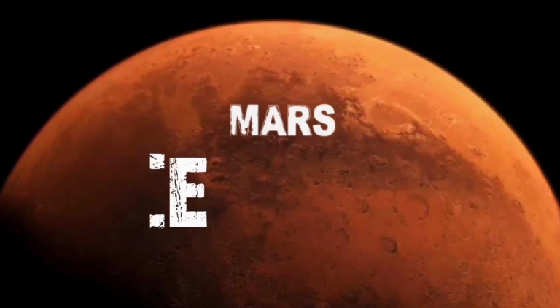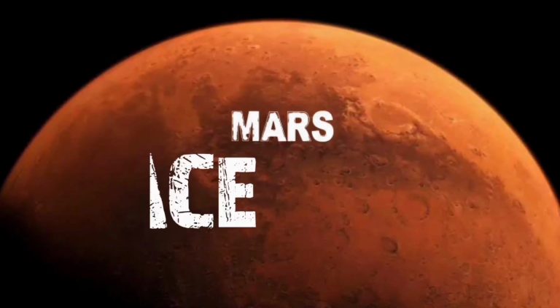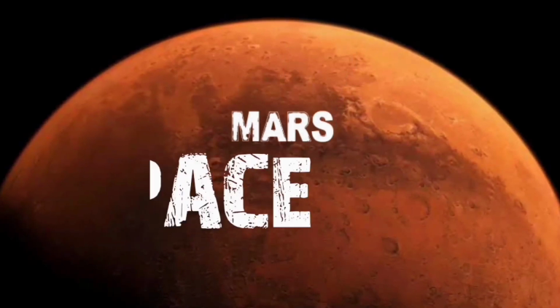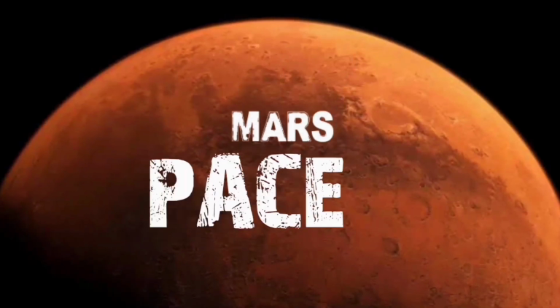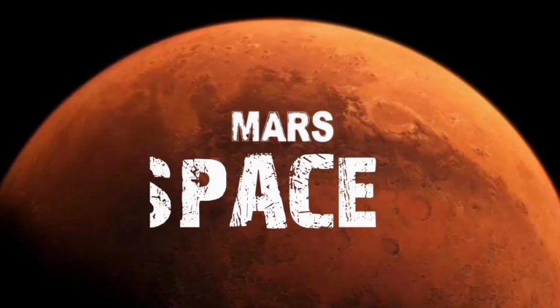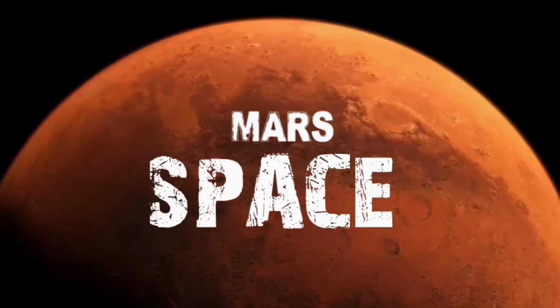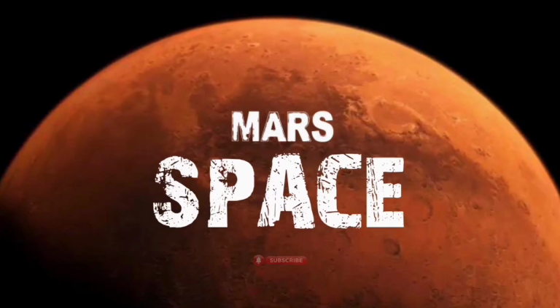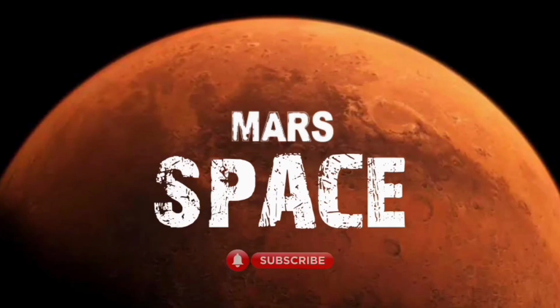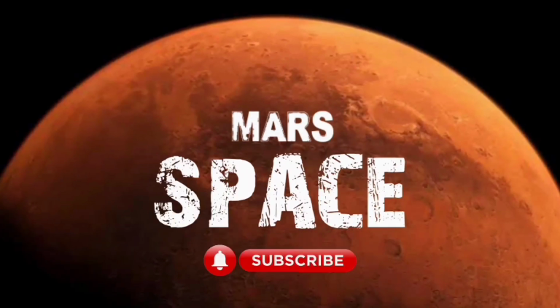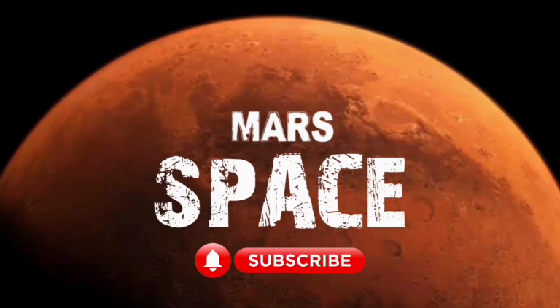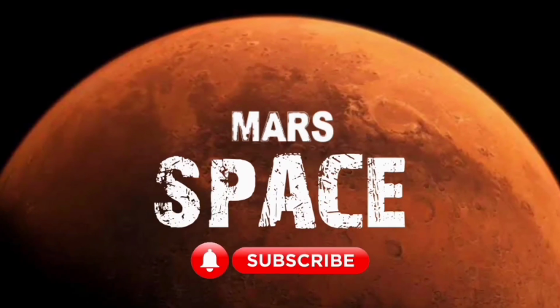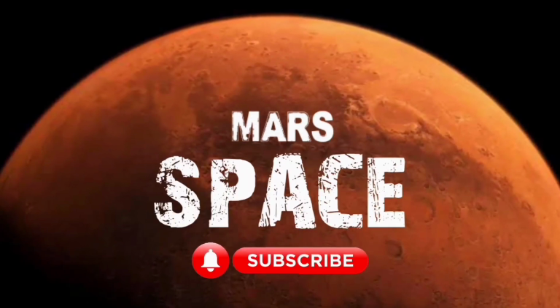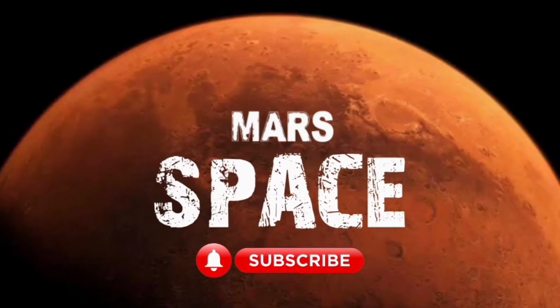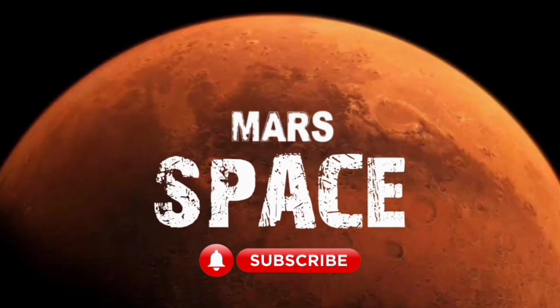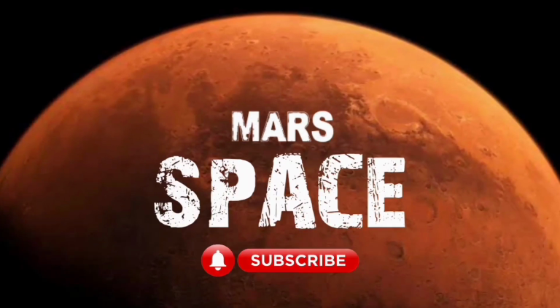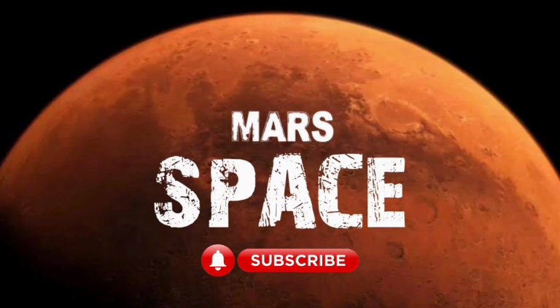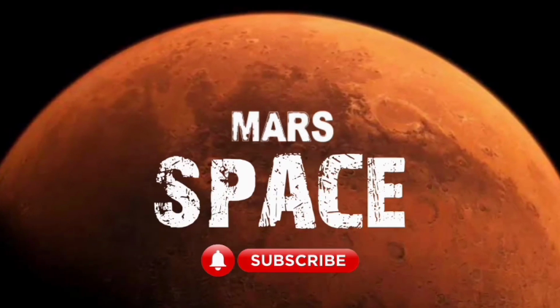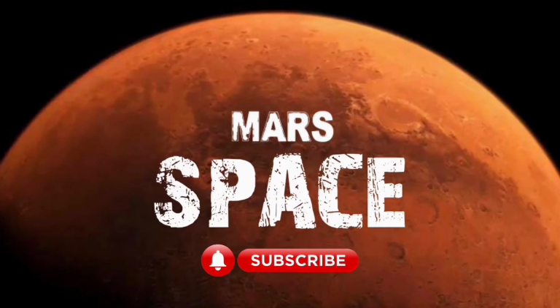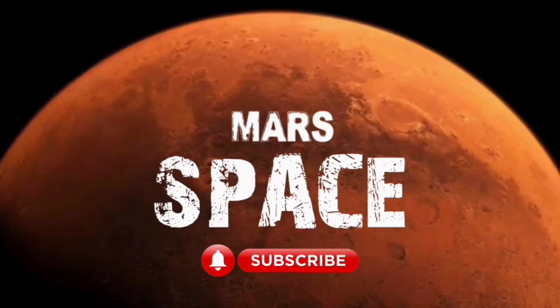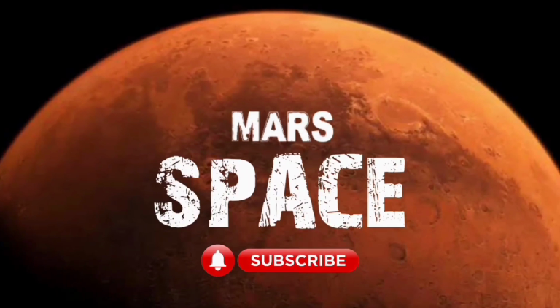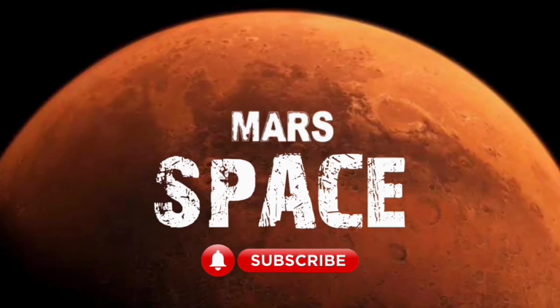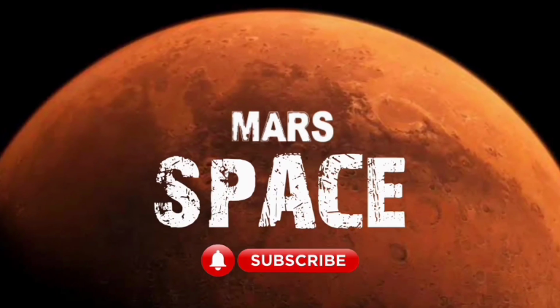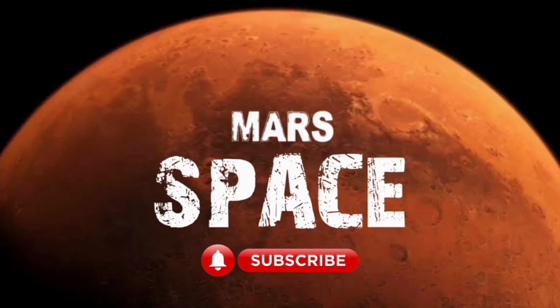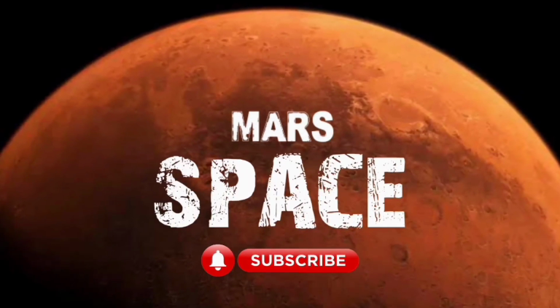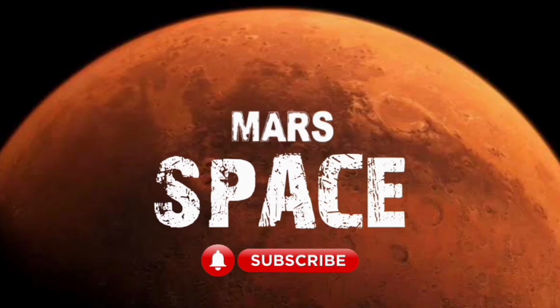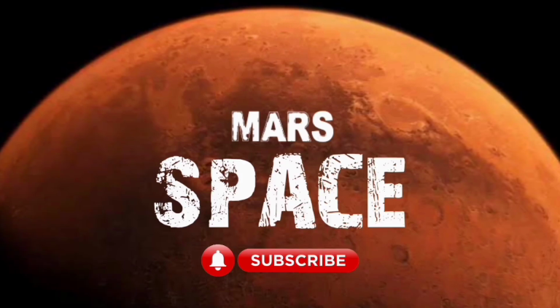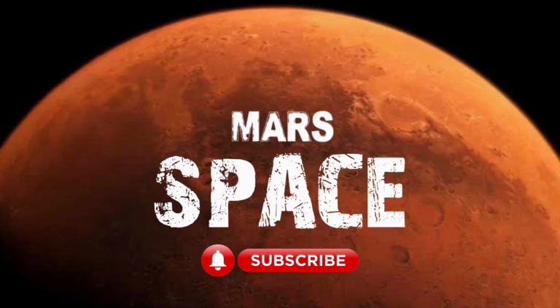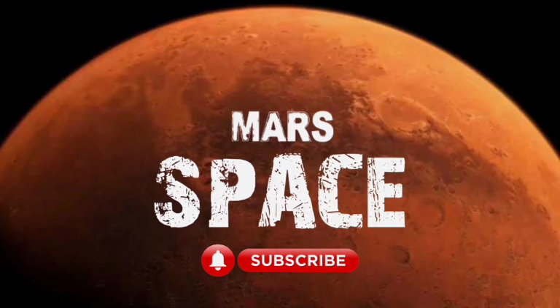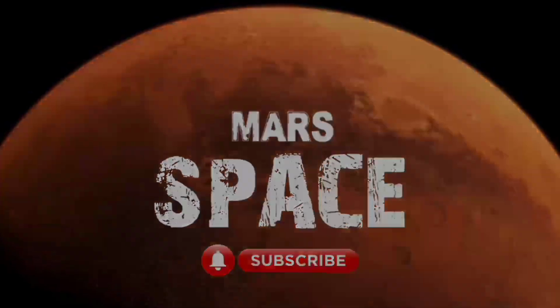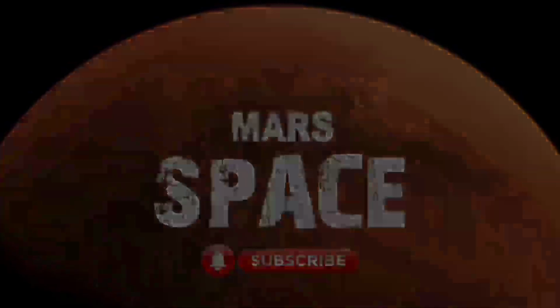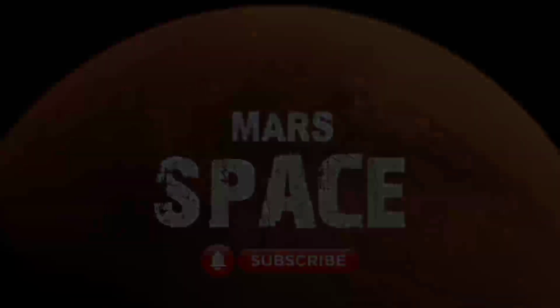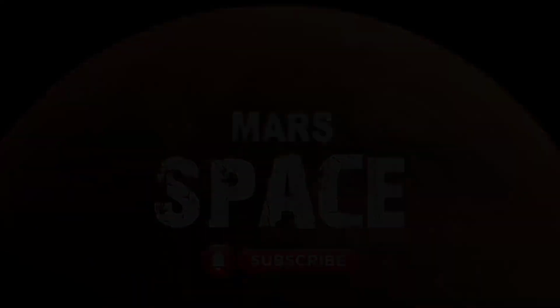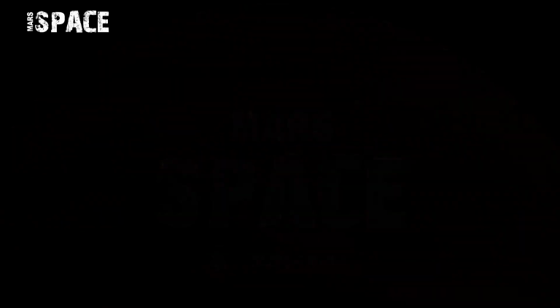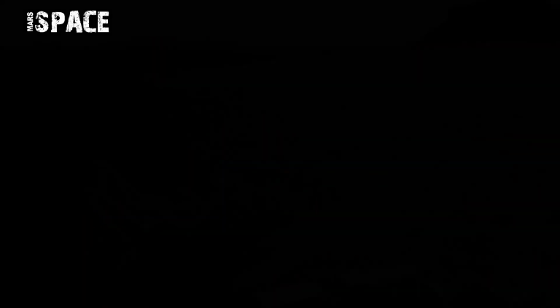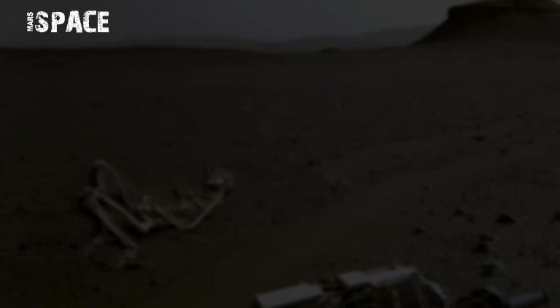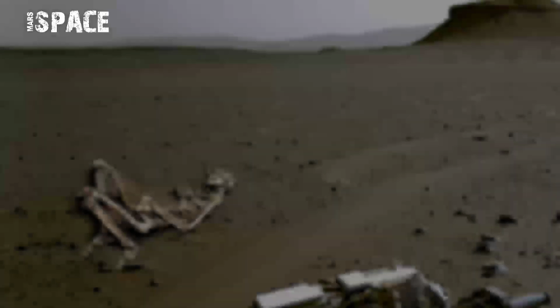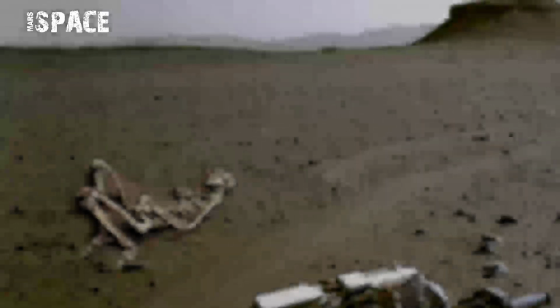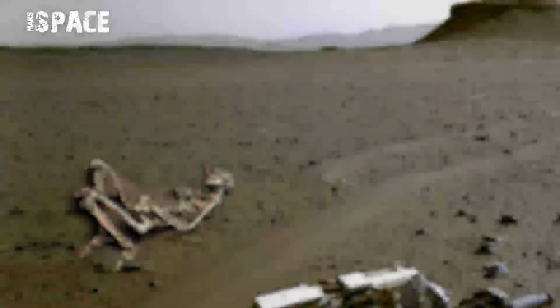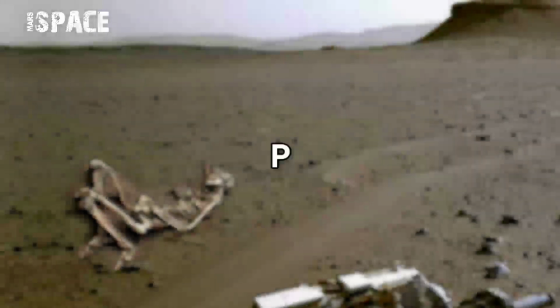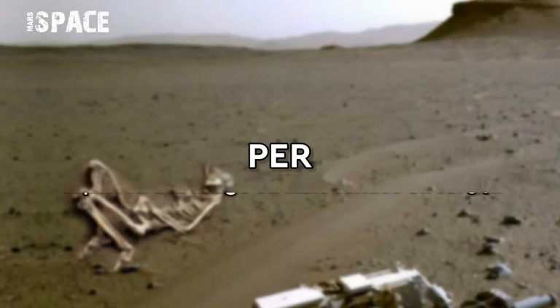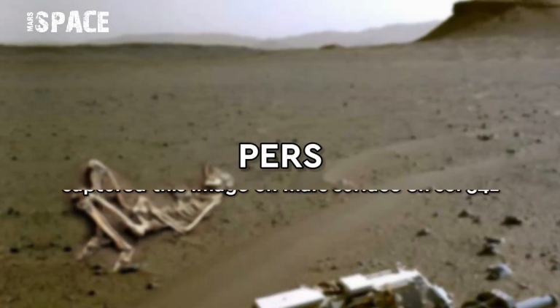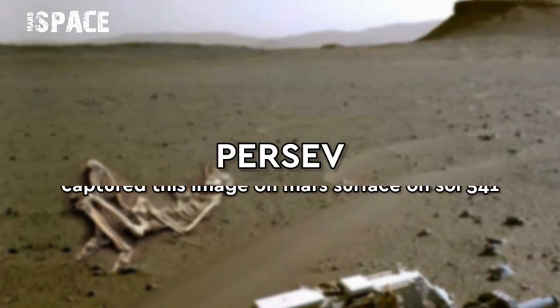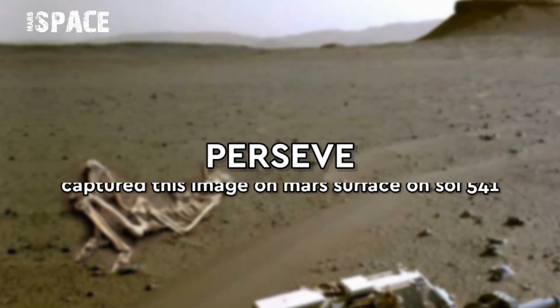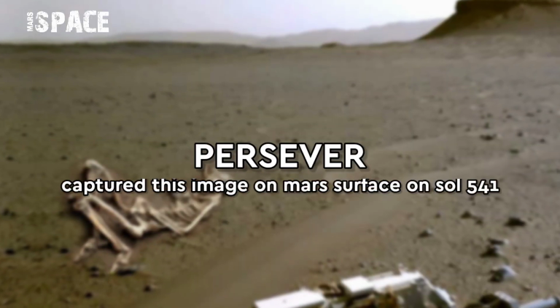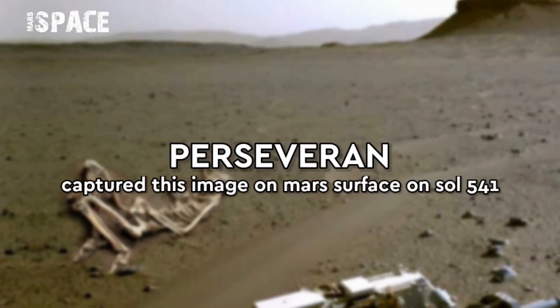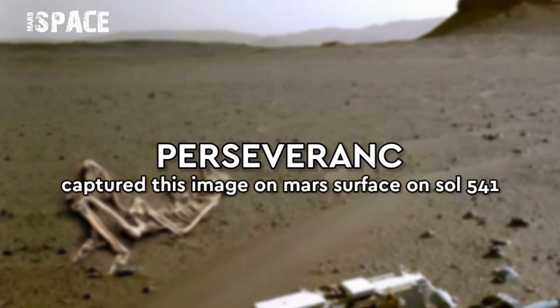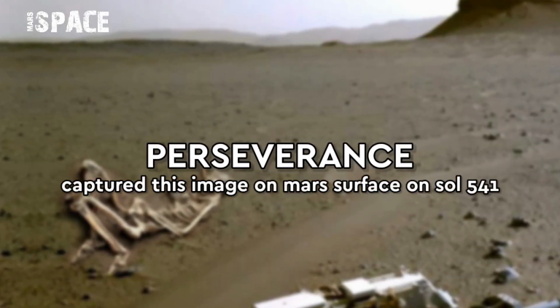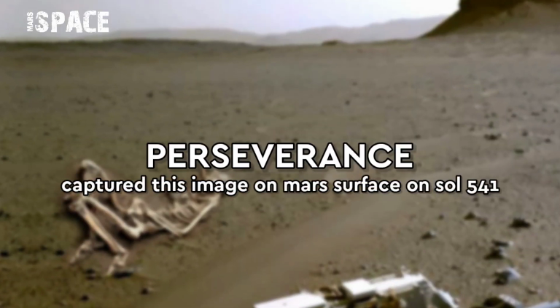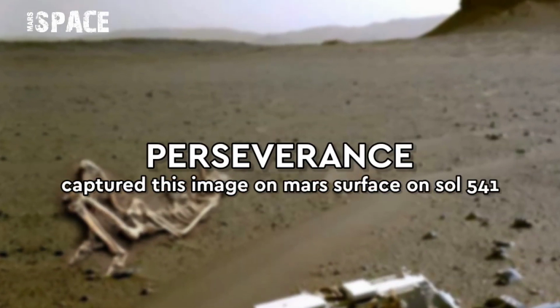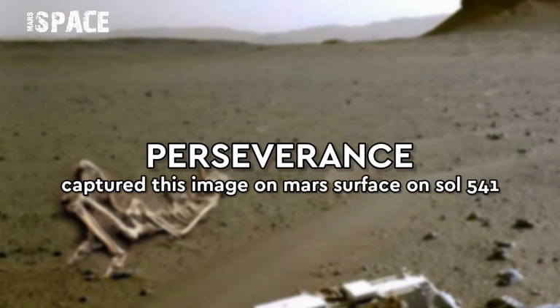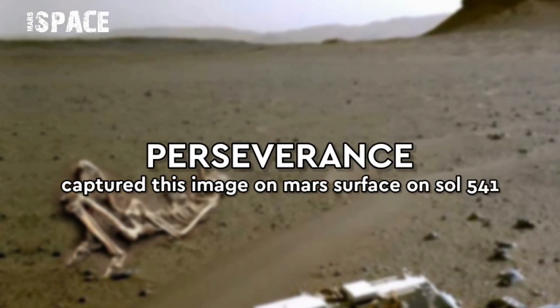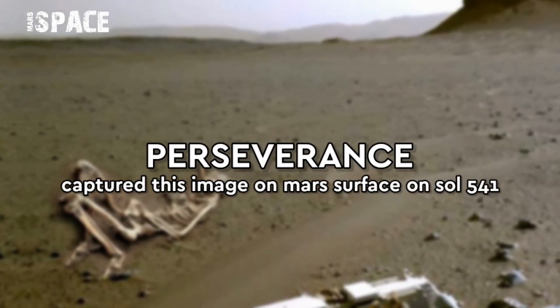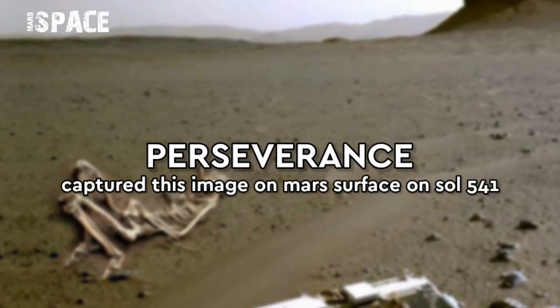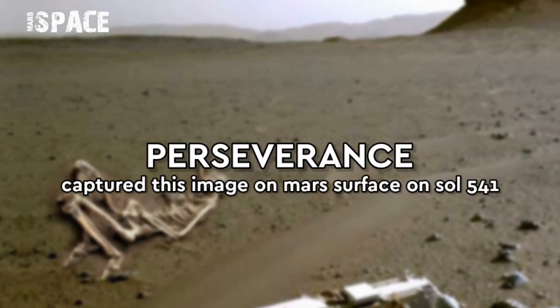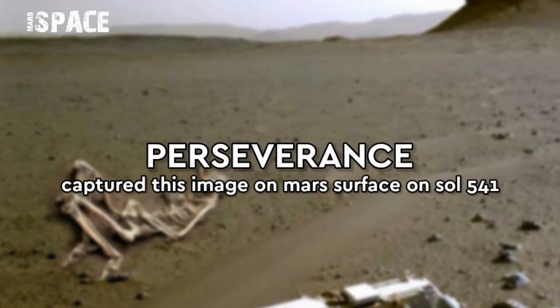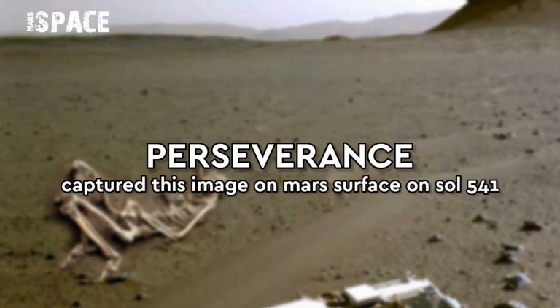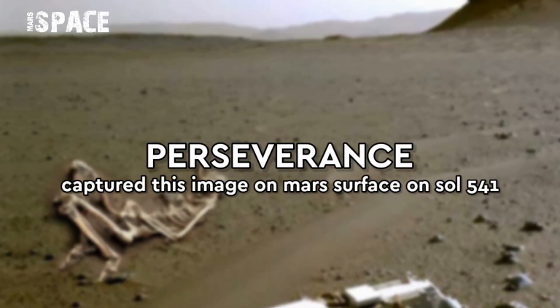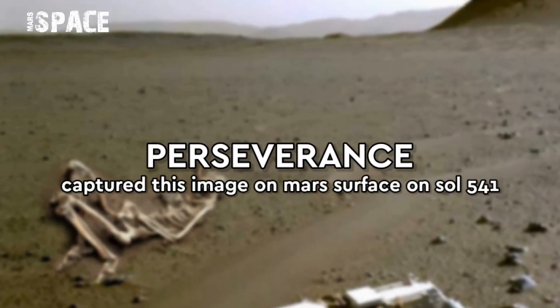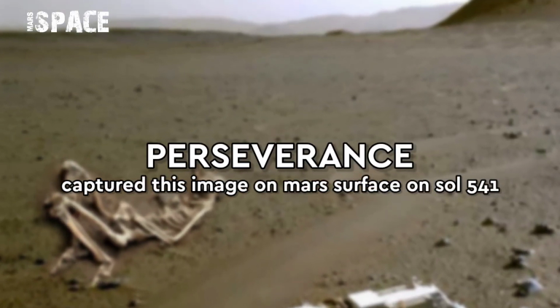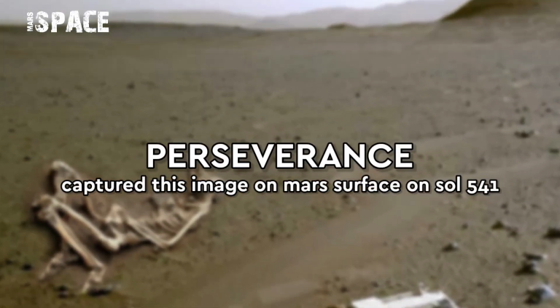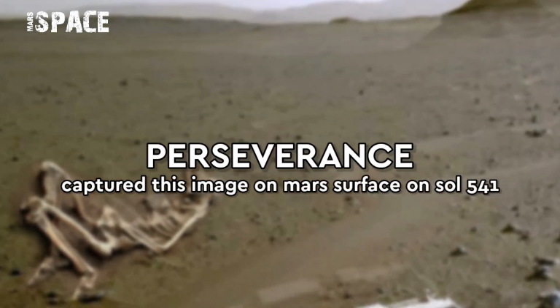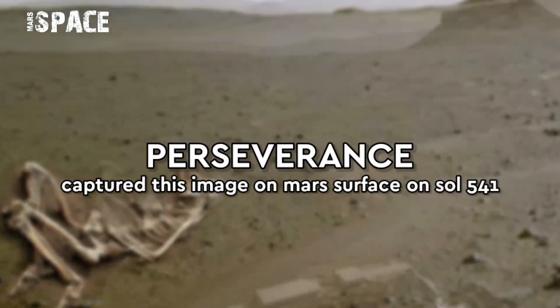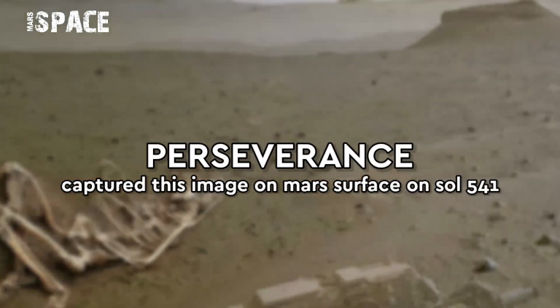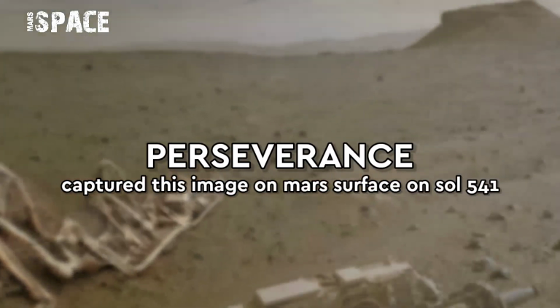Hello my dear friends, welcome back to our YouTube channel Mars Space. For more updates, hit the bell icon with thumbs up and please subscribe to my channel.